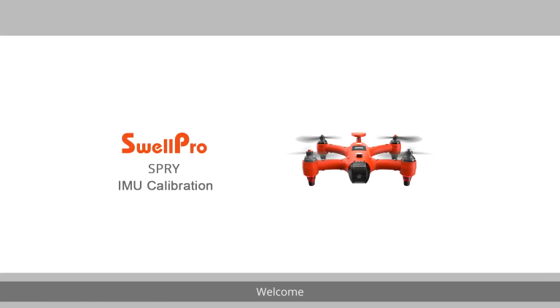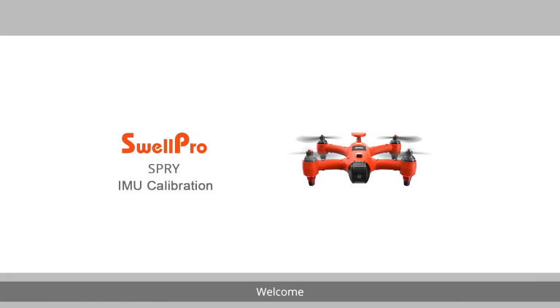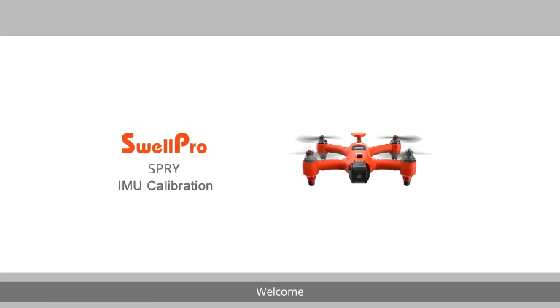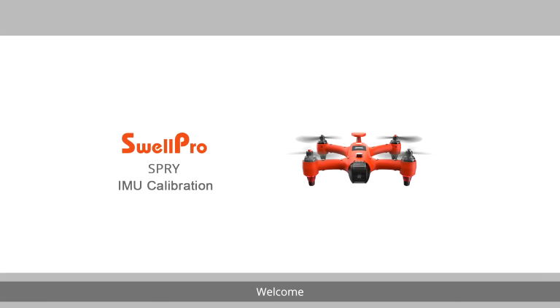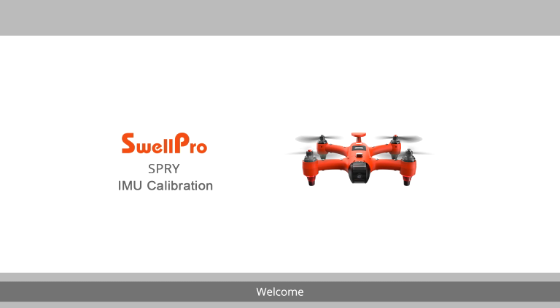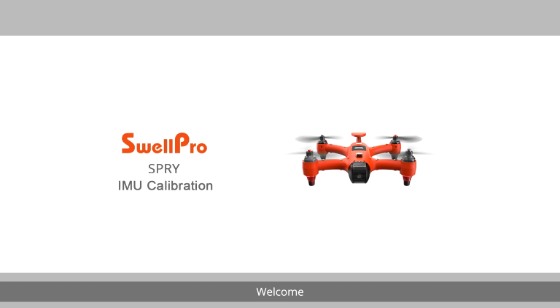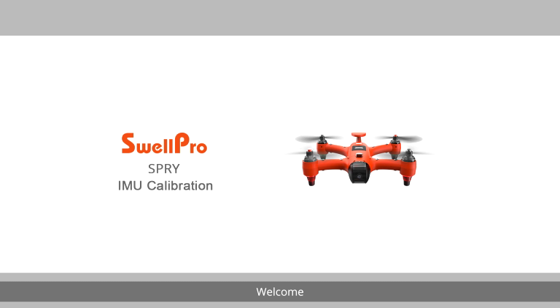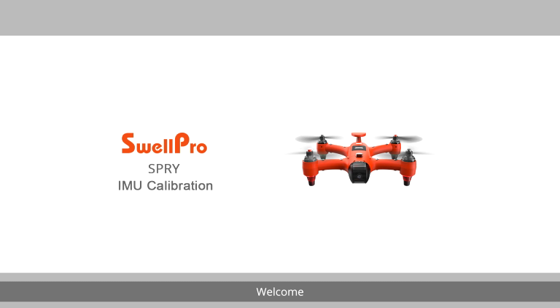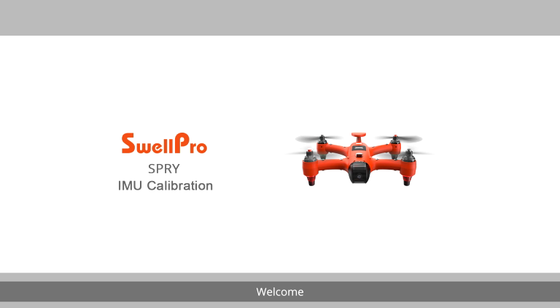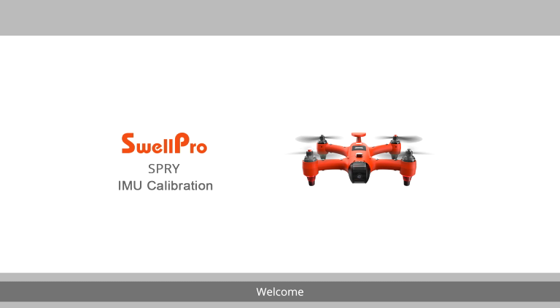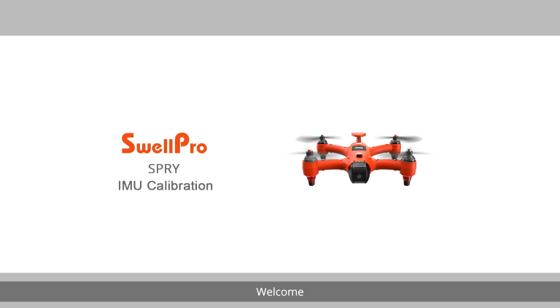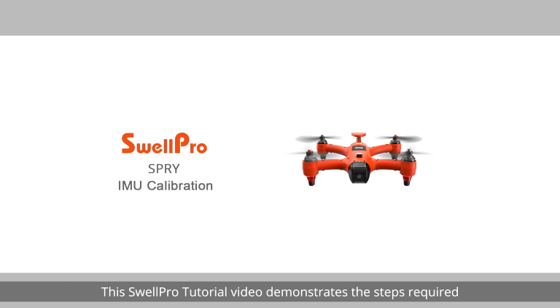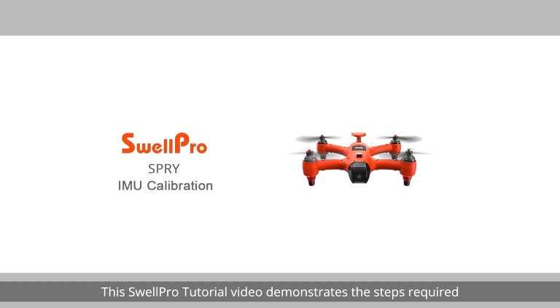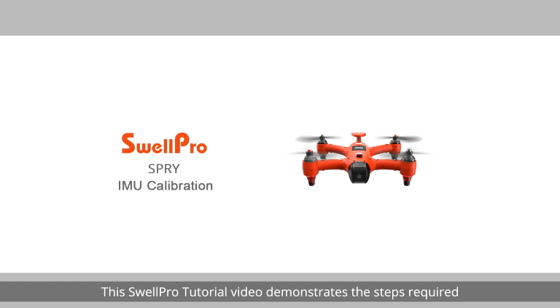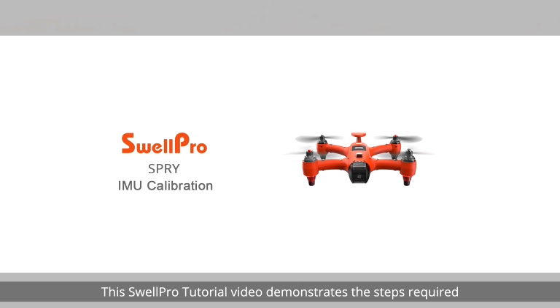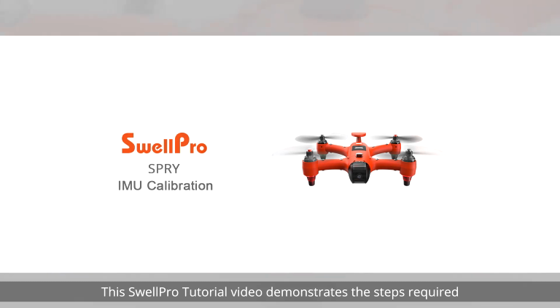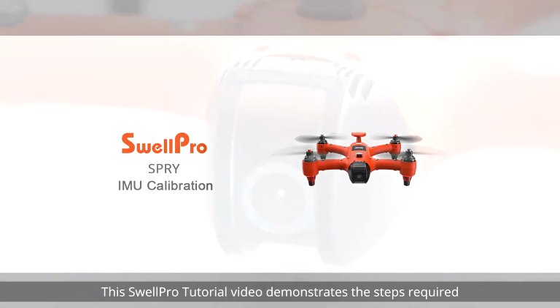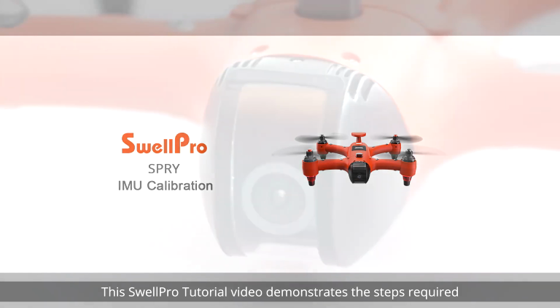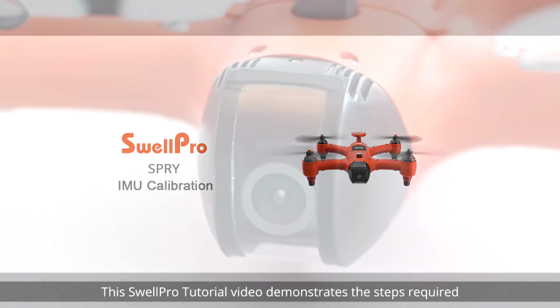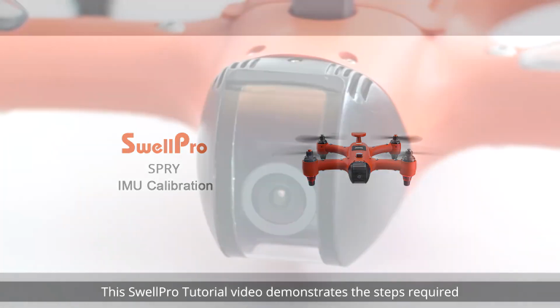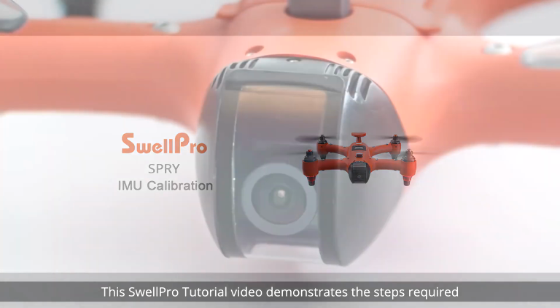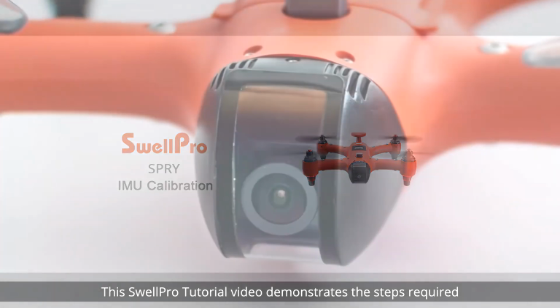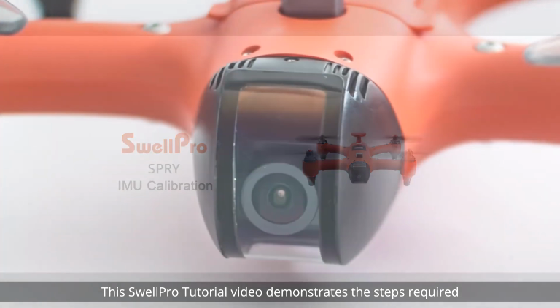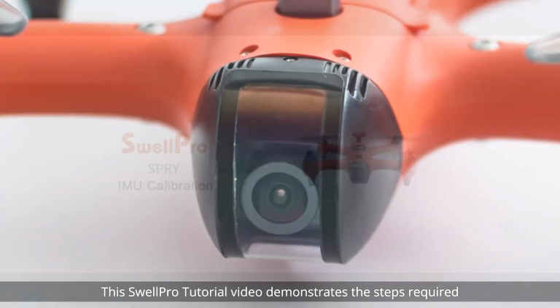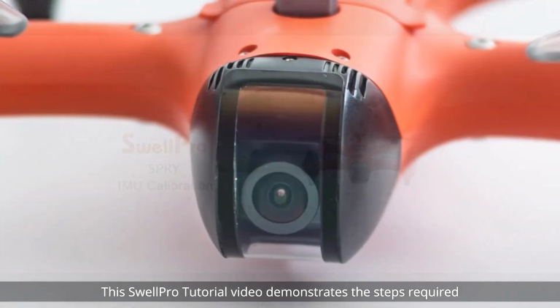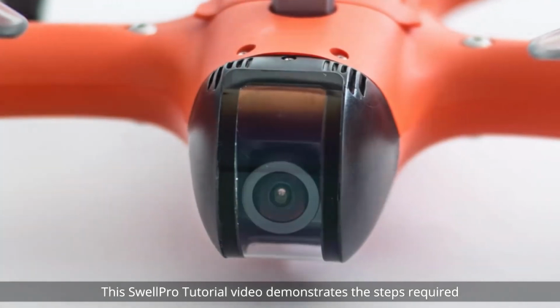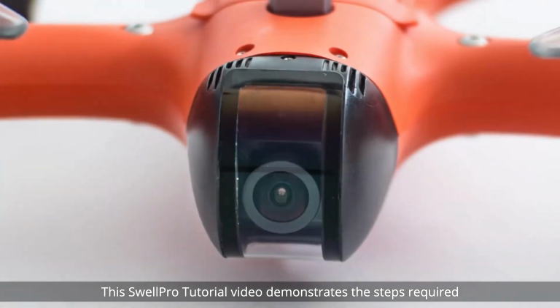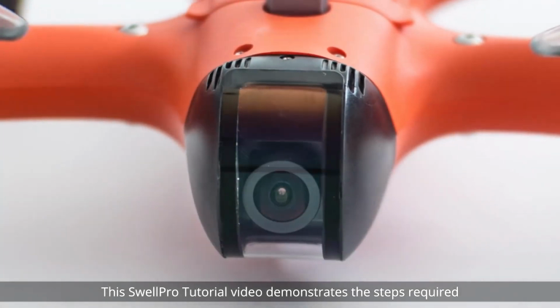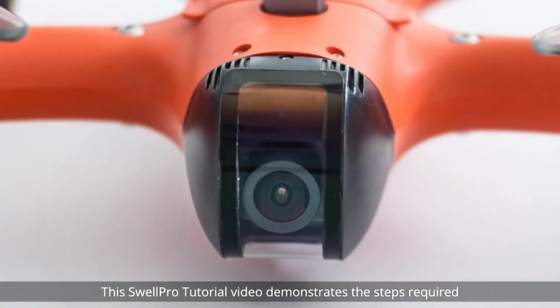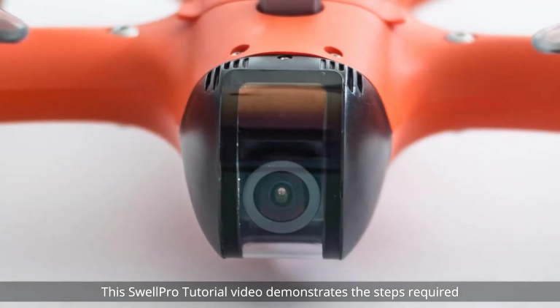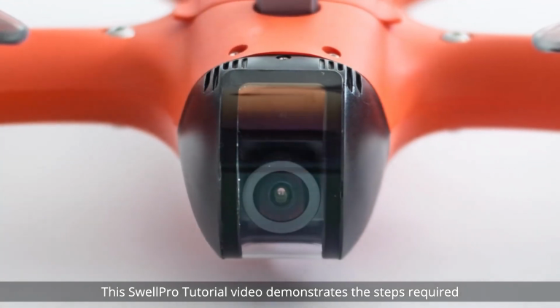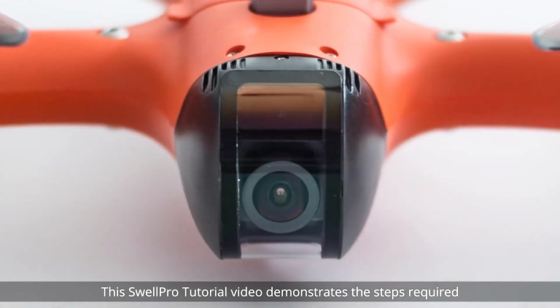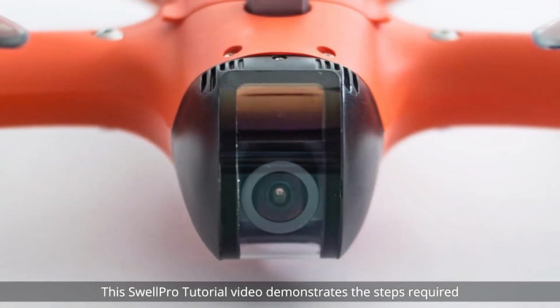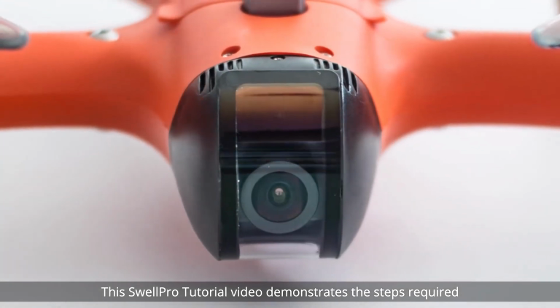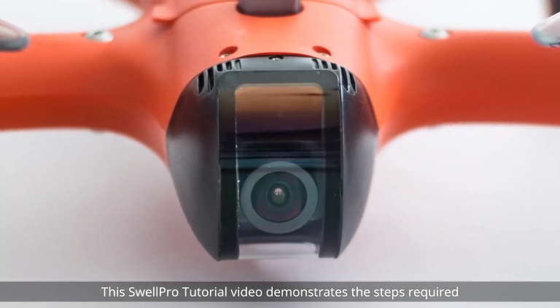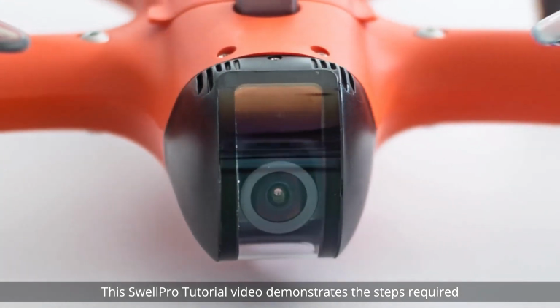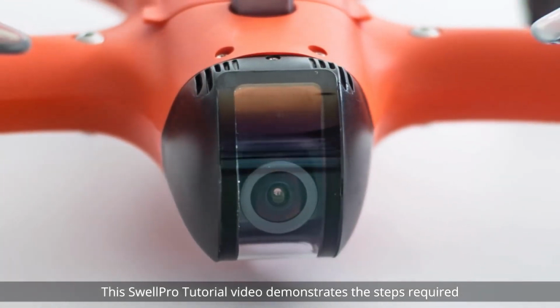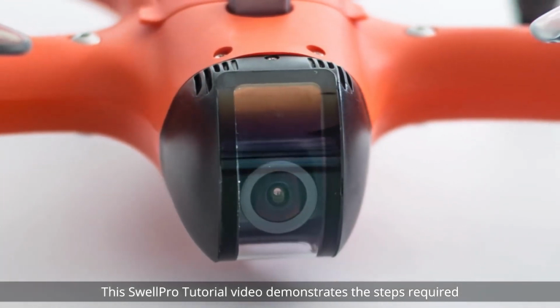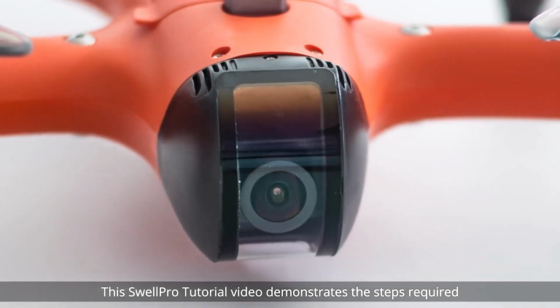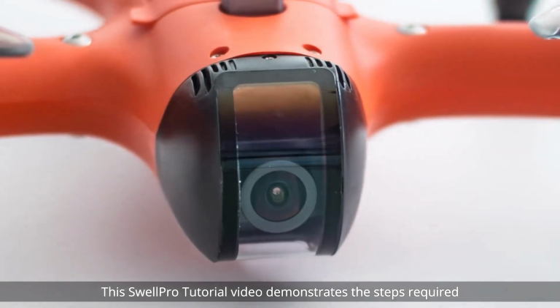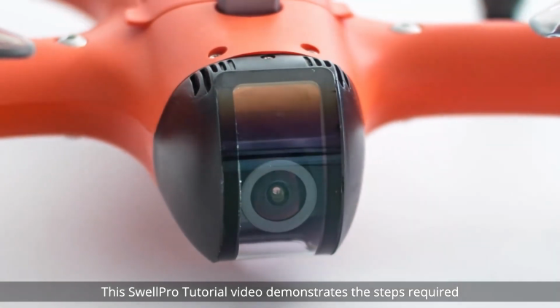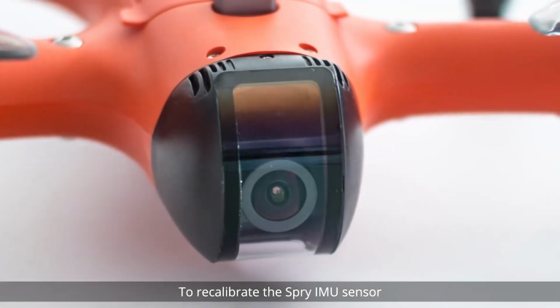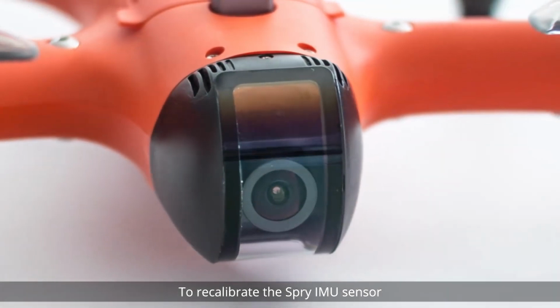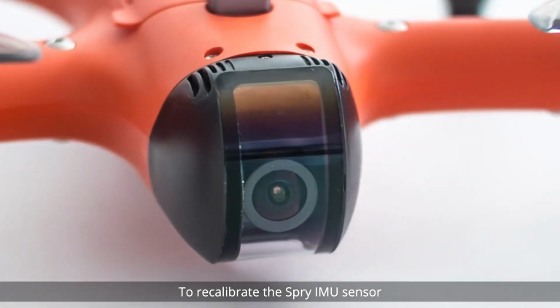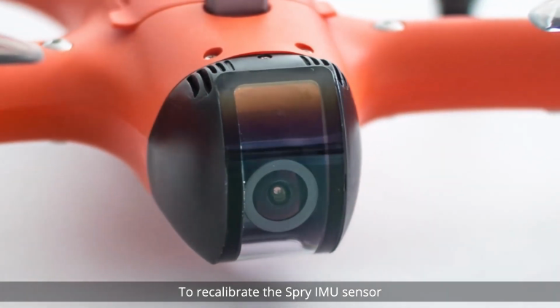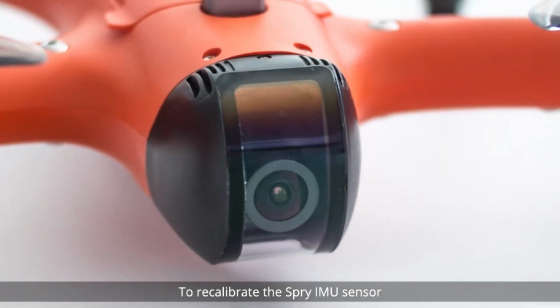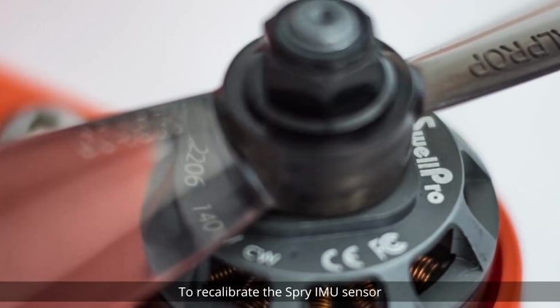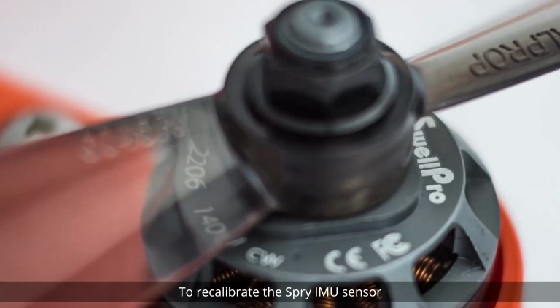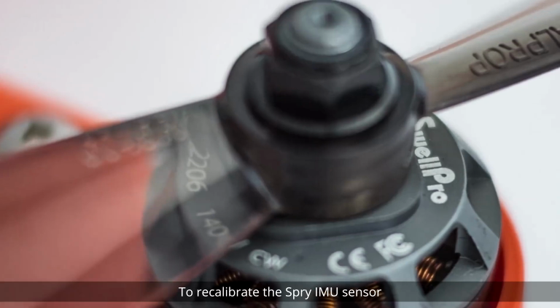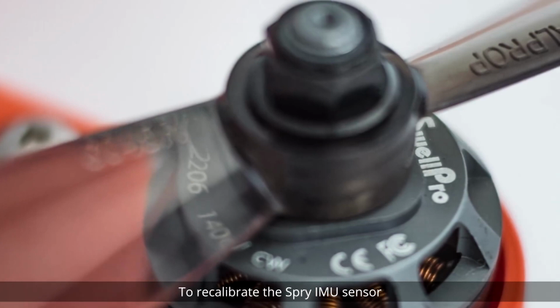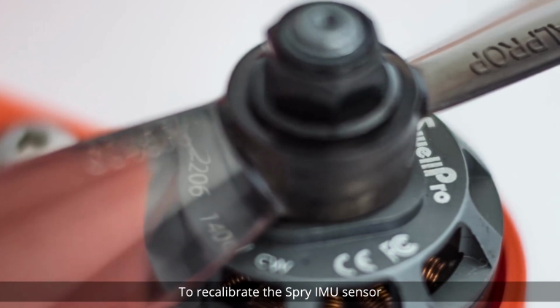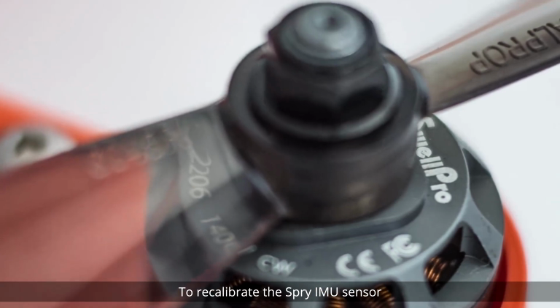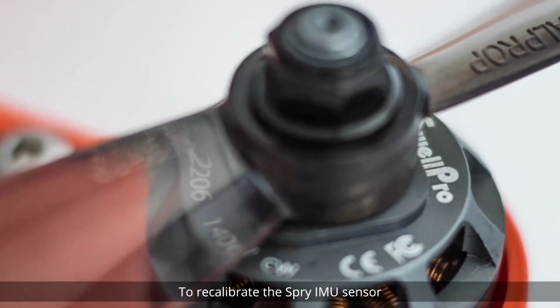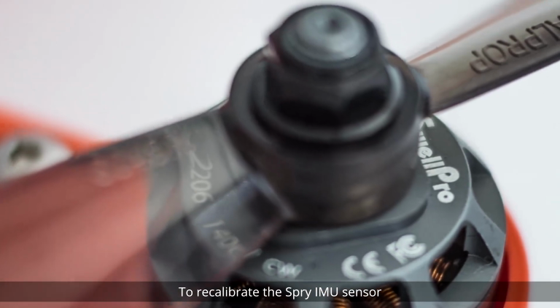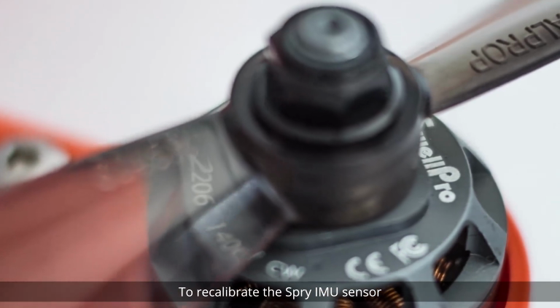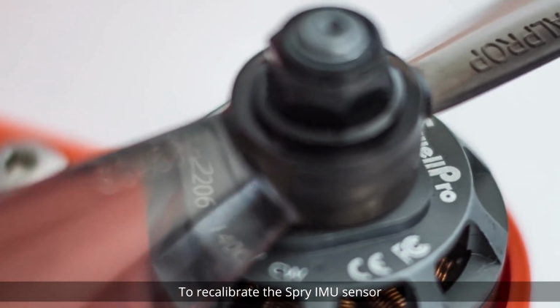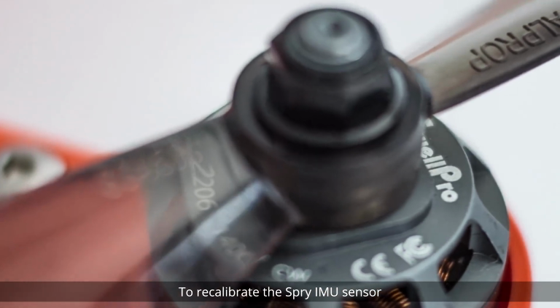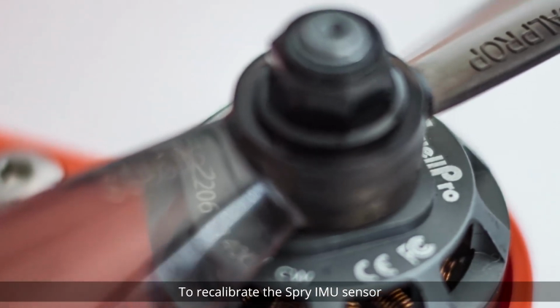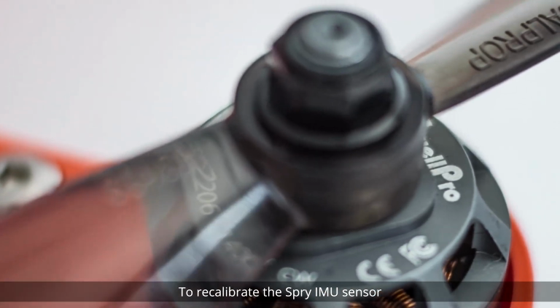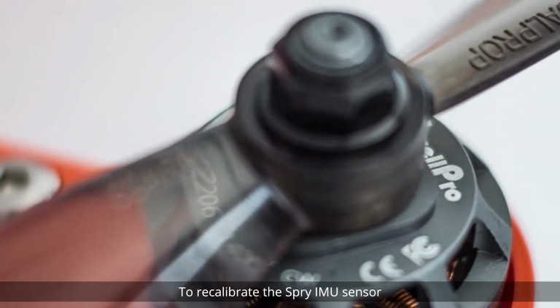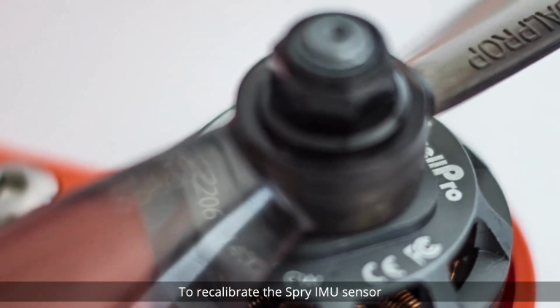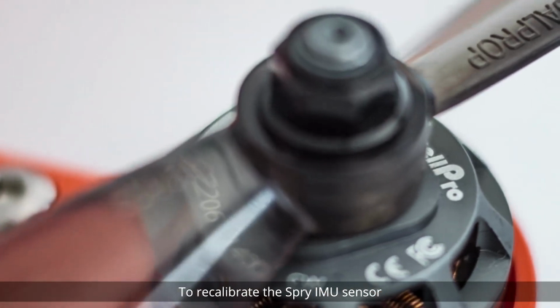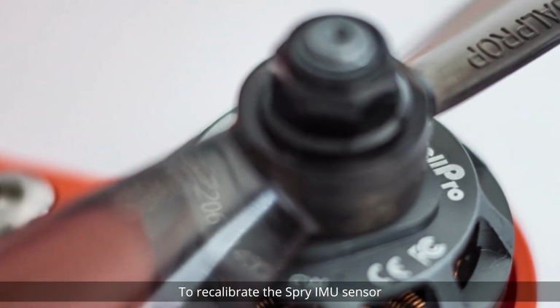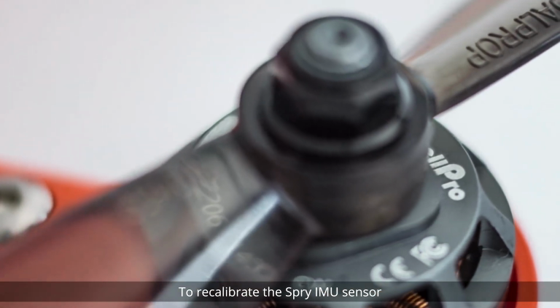Welcome! This SwellPro tutorial video demonstrates the steps required to recalibrate the SPRI IMU sensor.